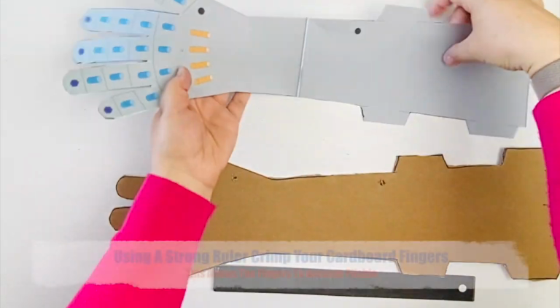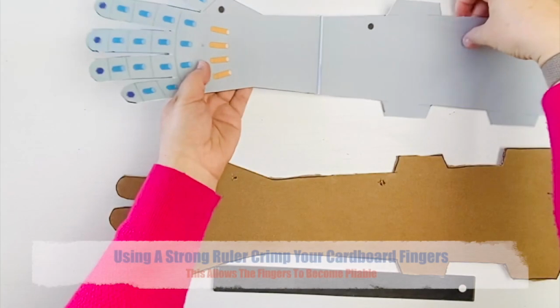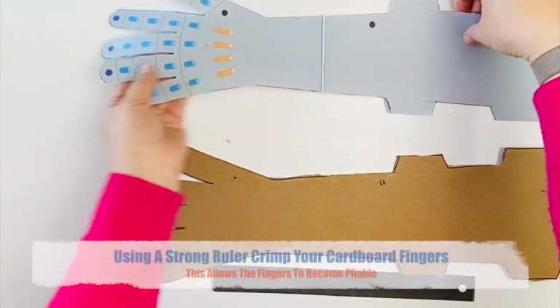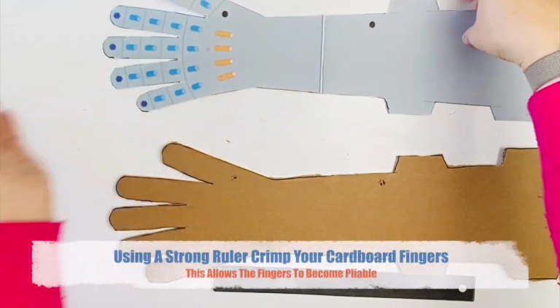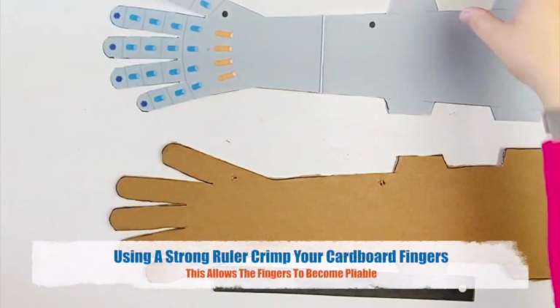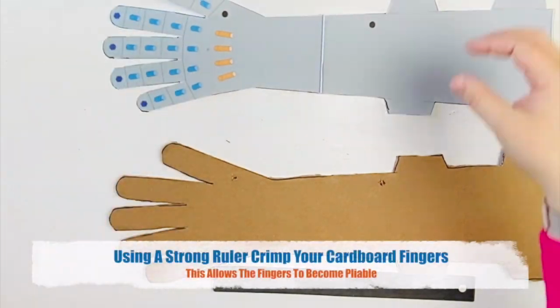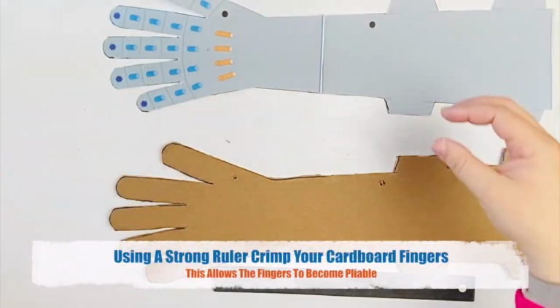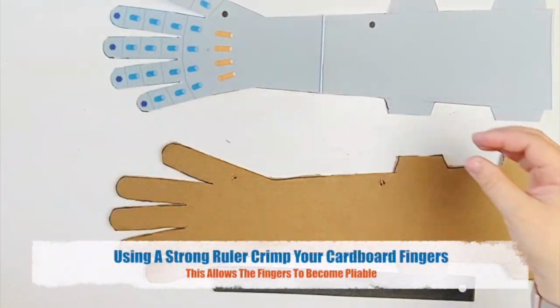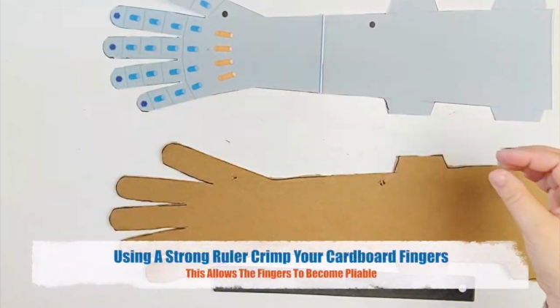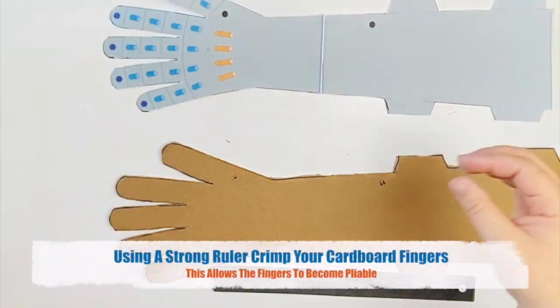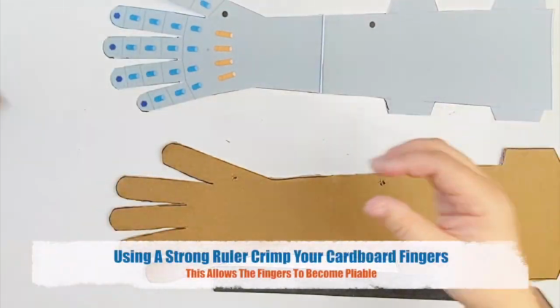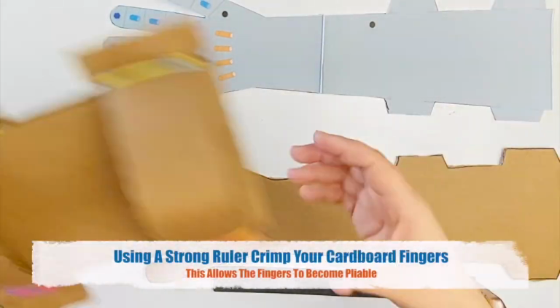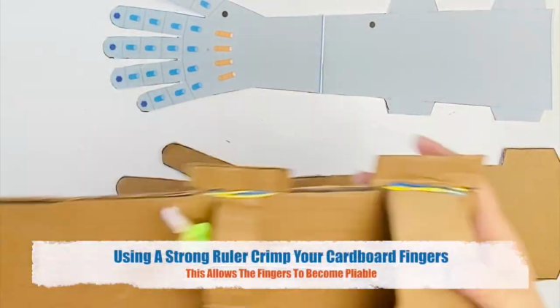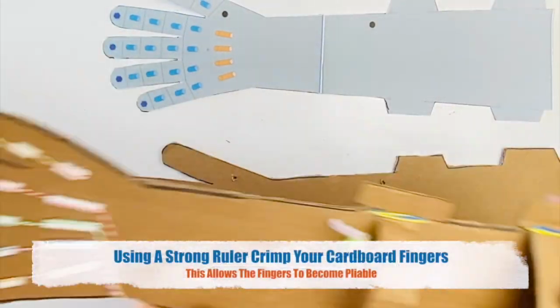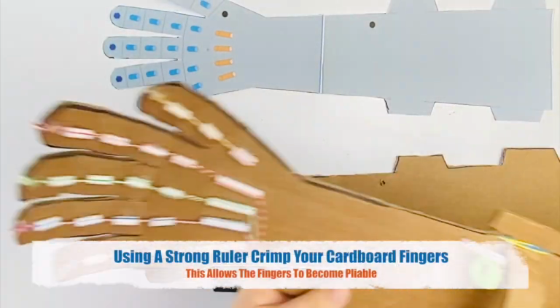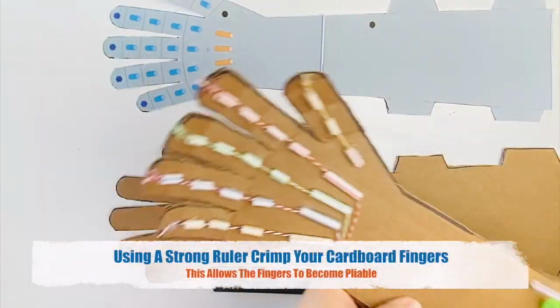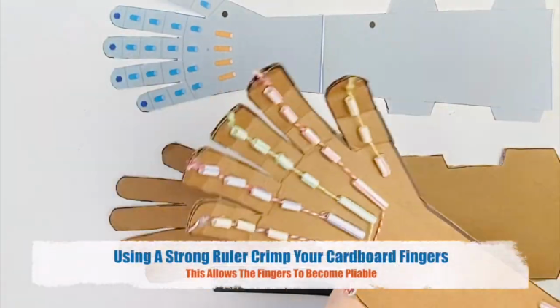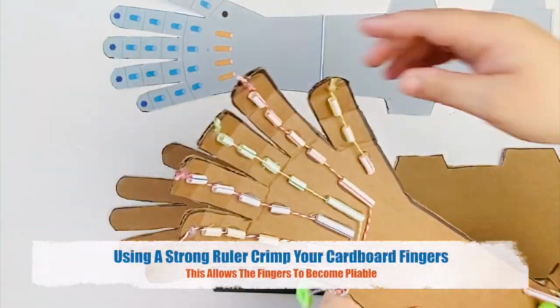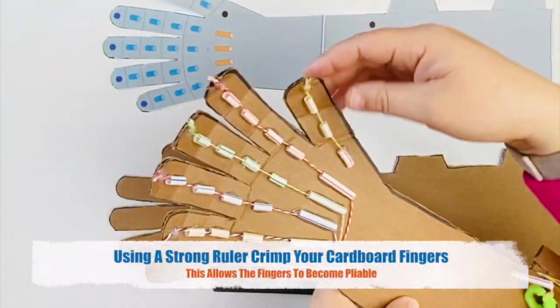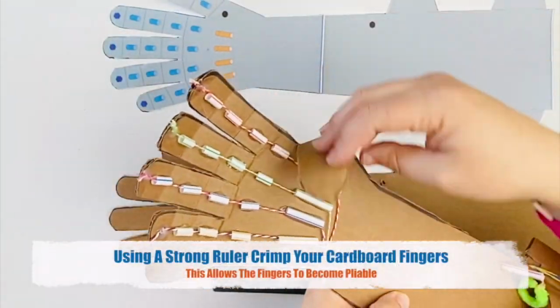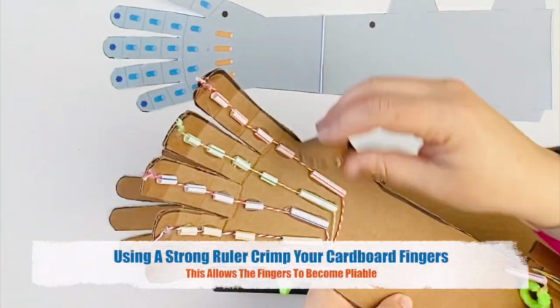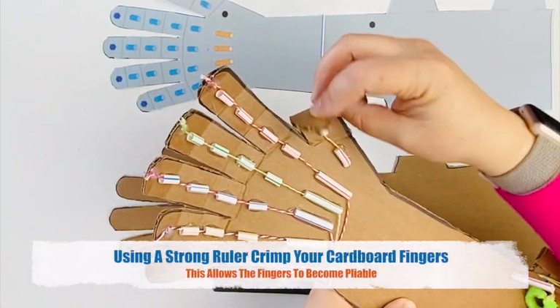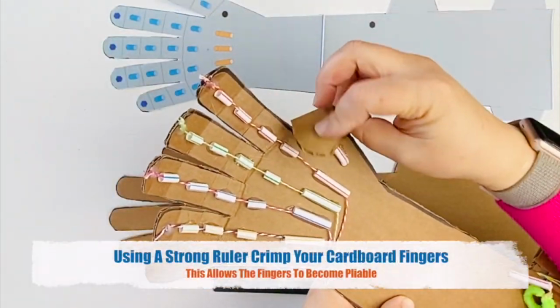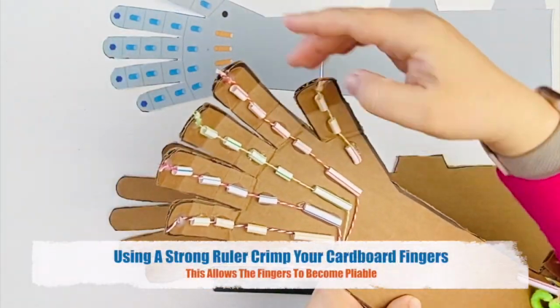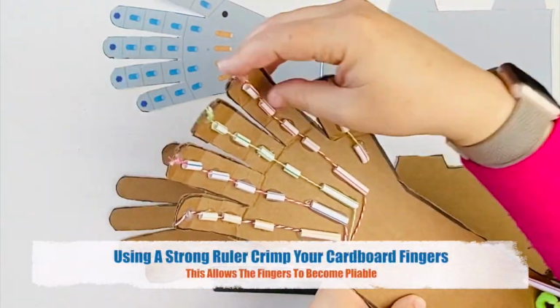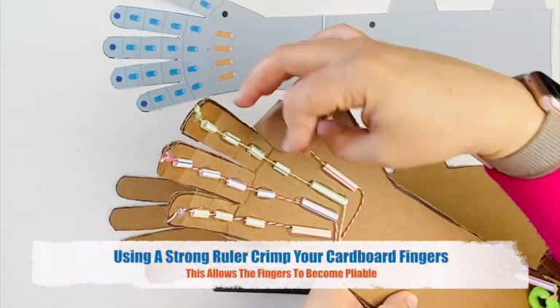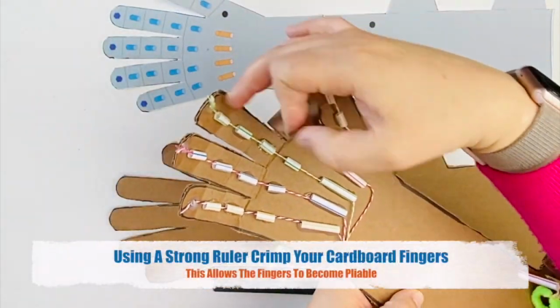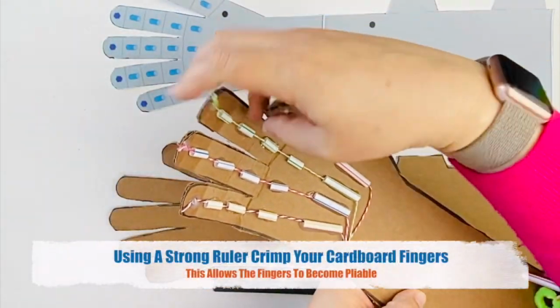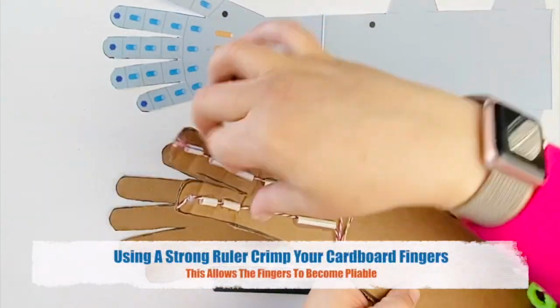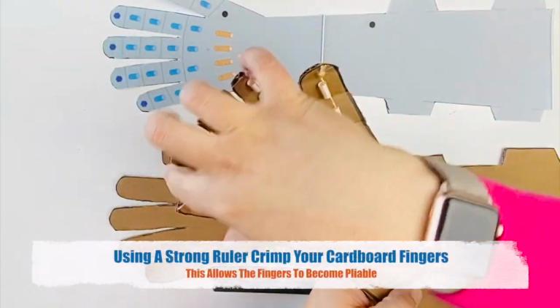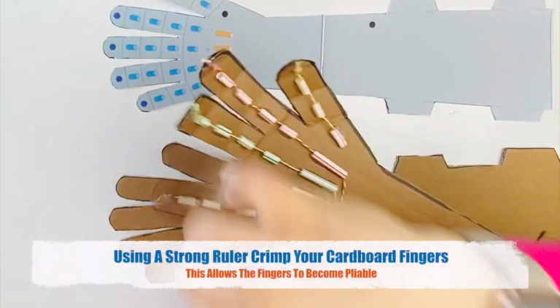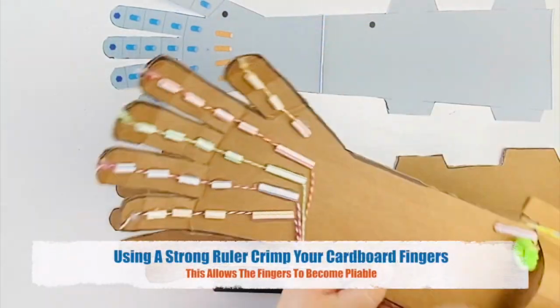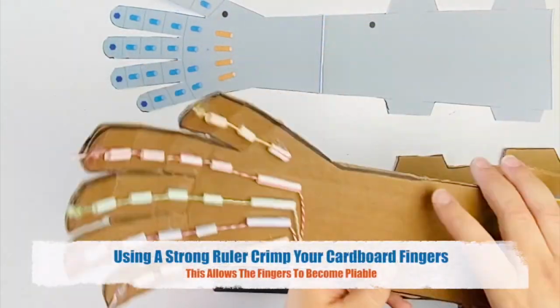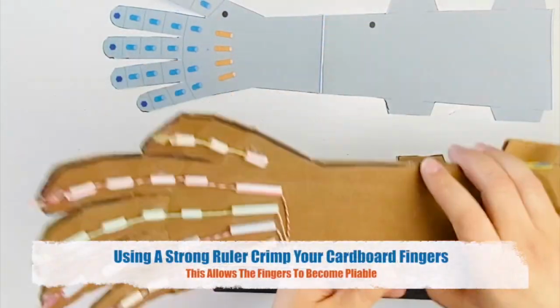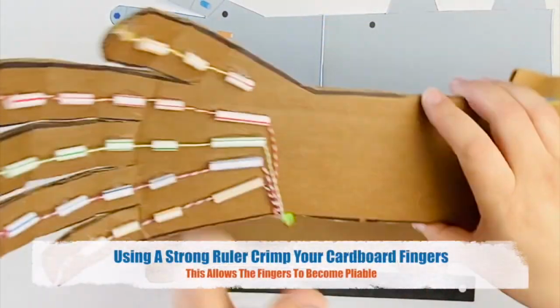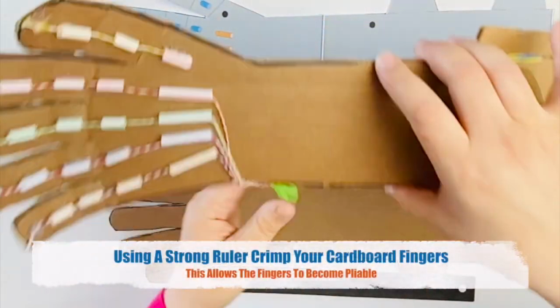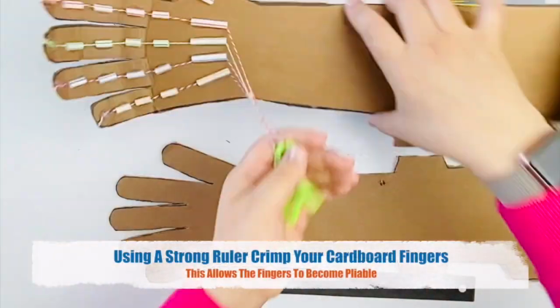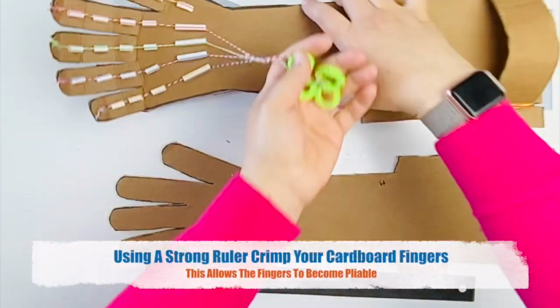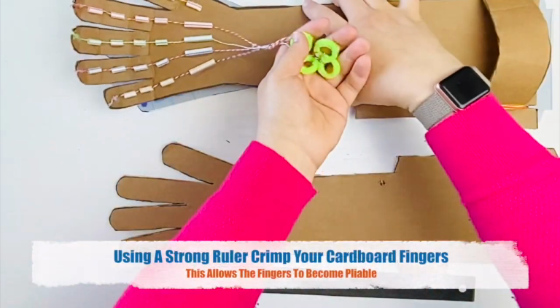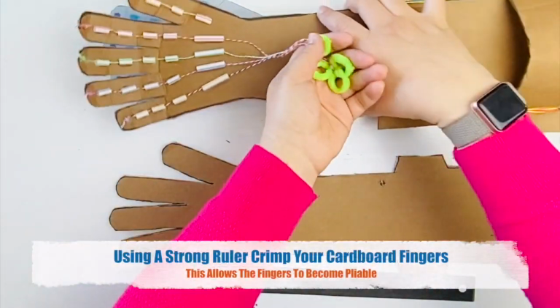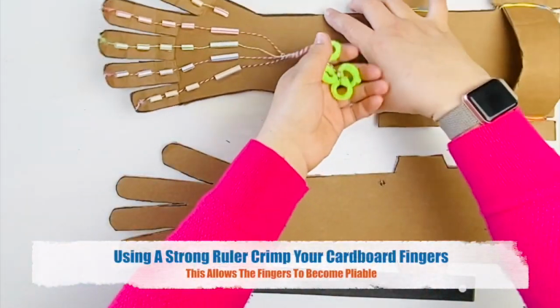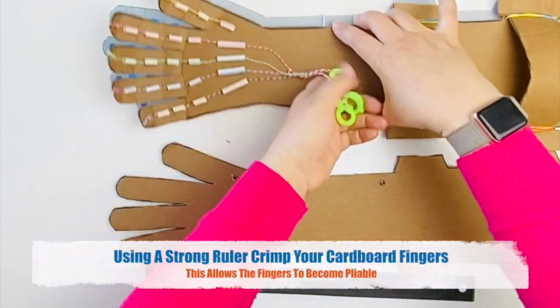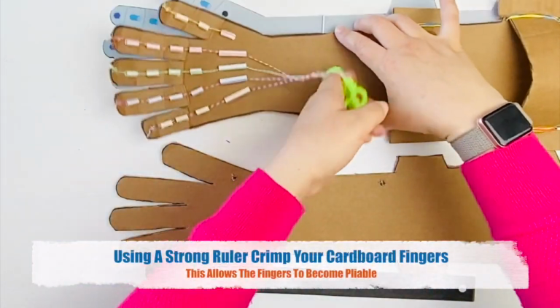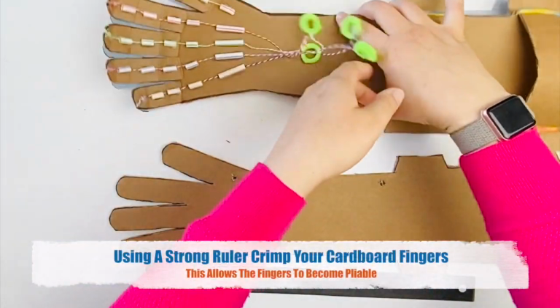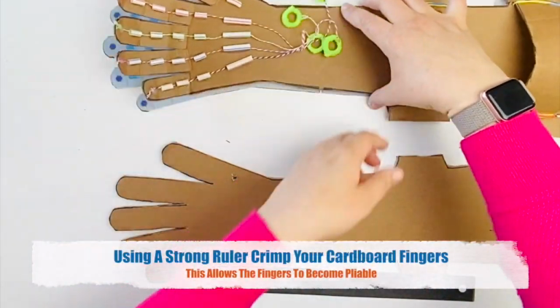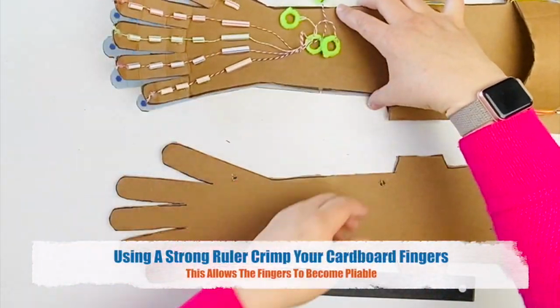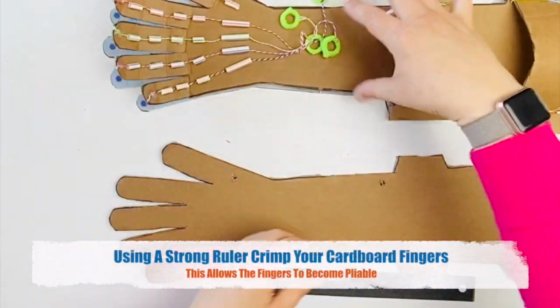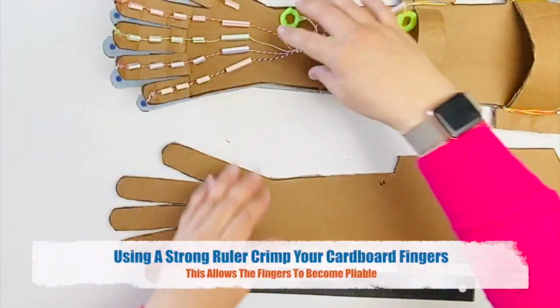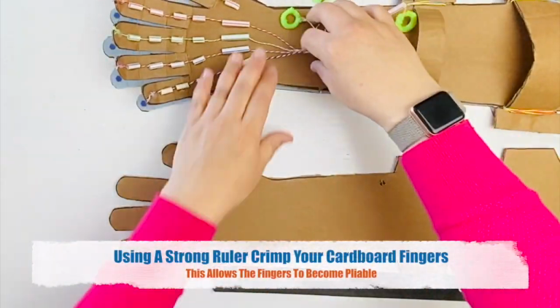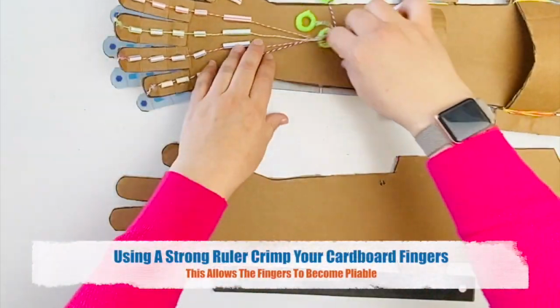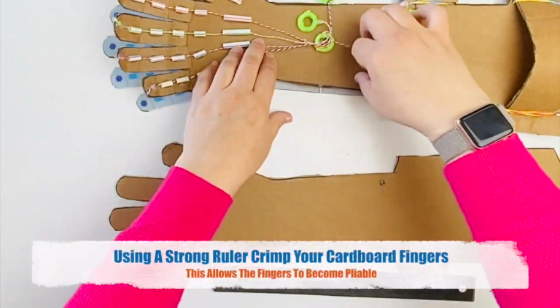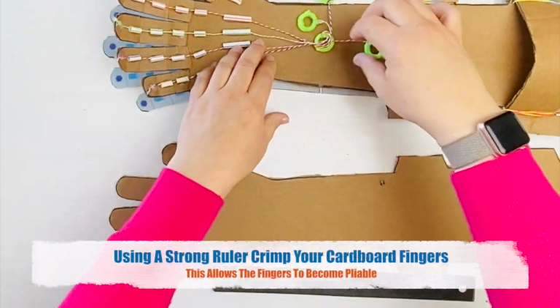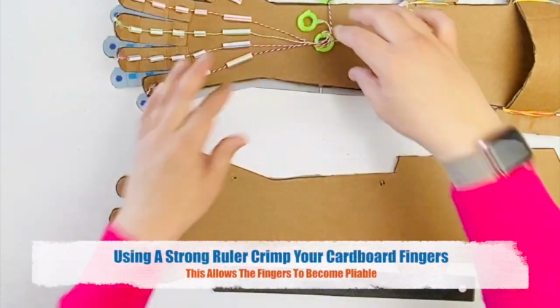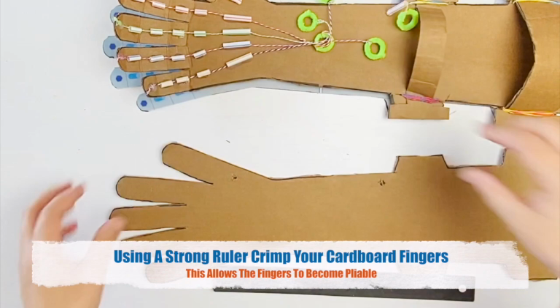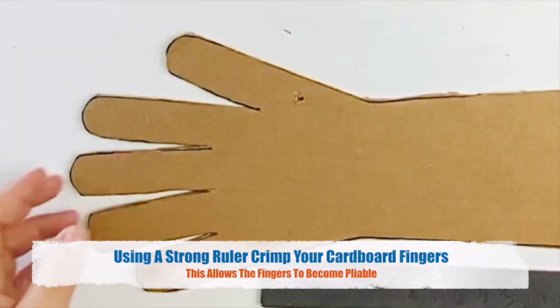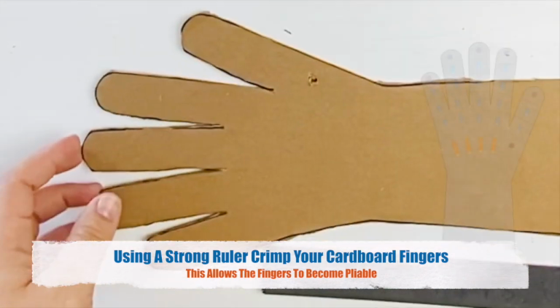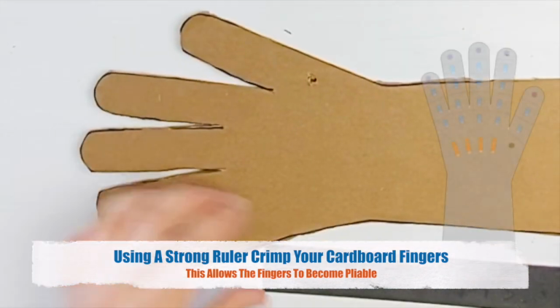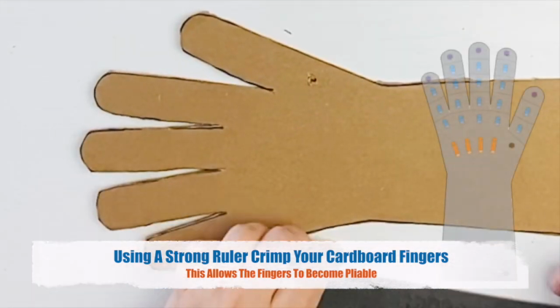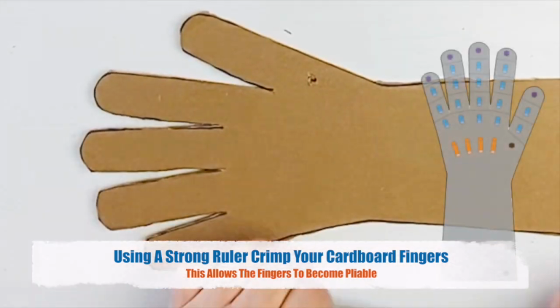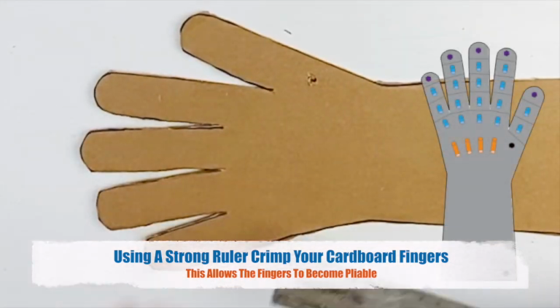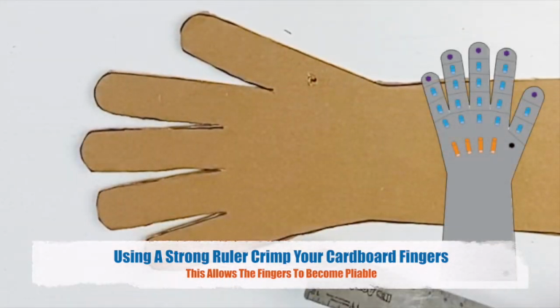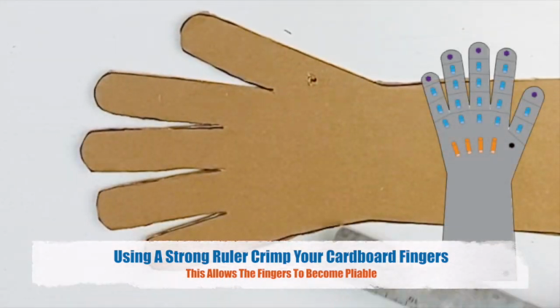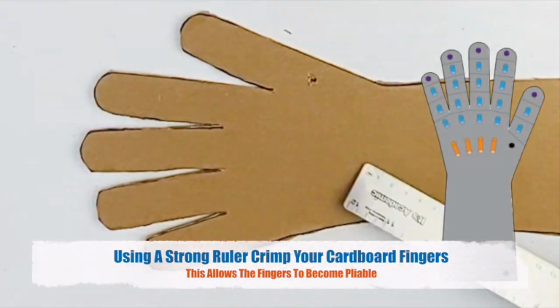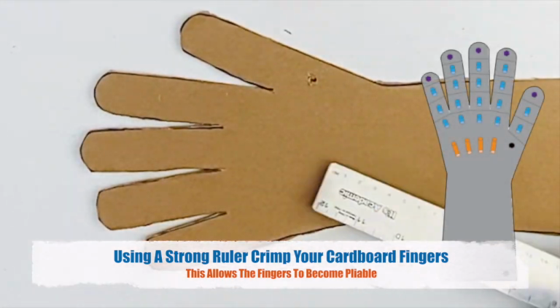Using a strong ruler, crimp your cardboard fingers. This allows the fingers to become pliable.